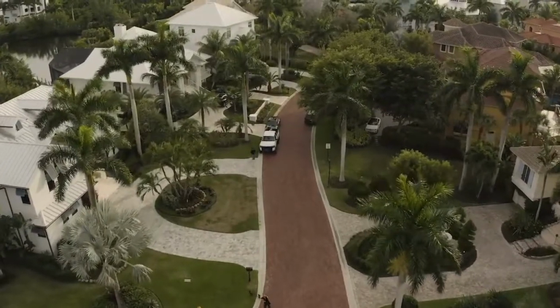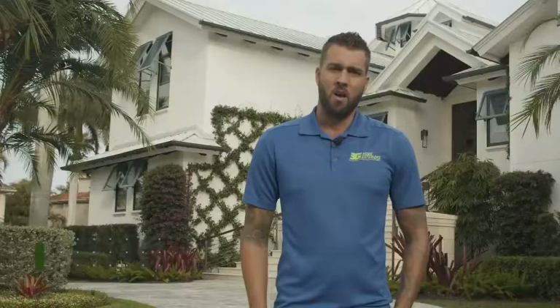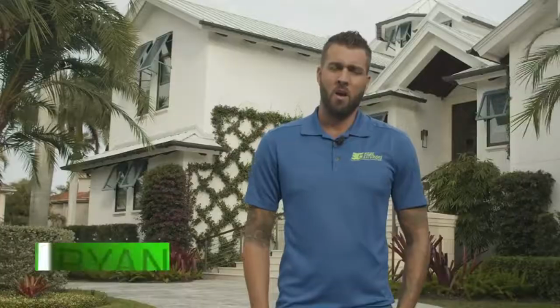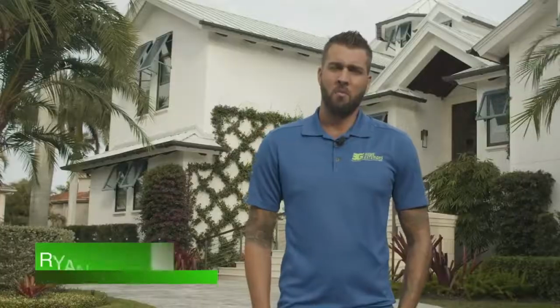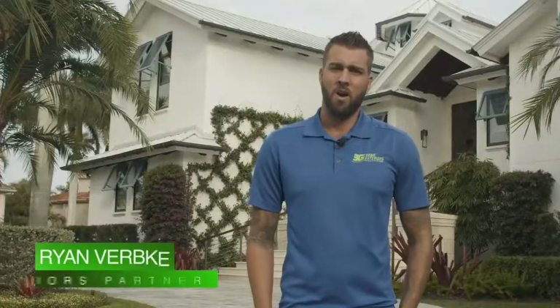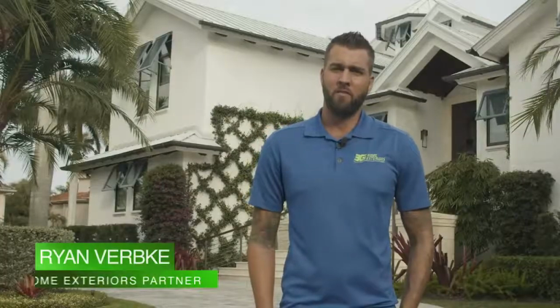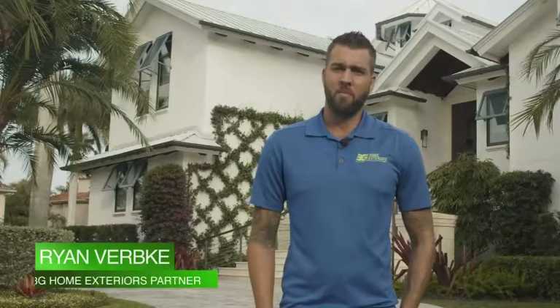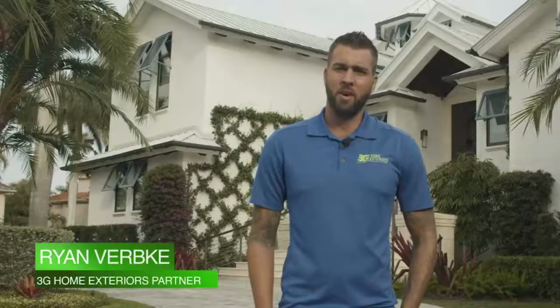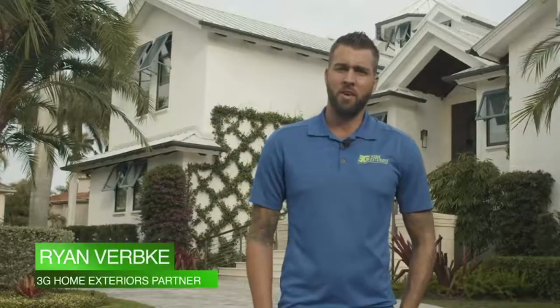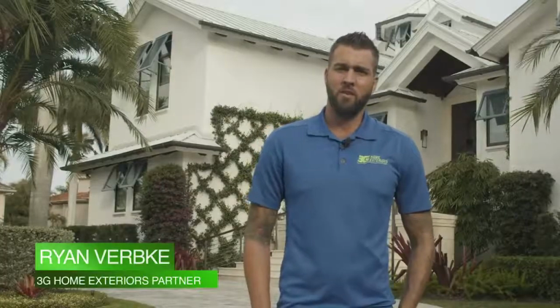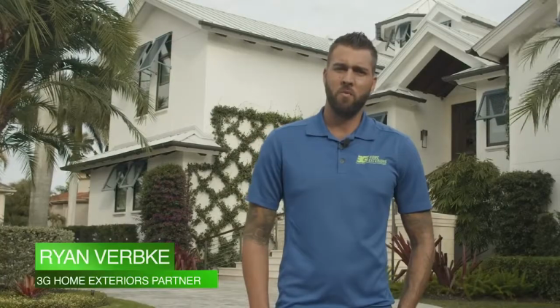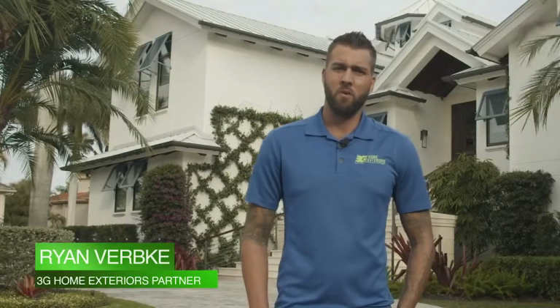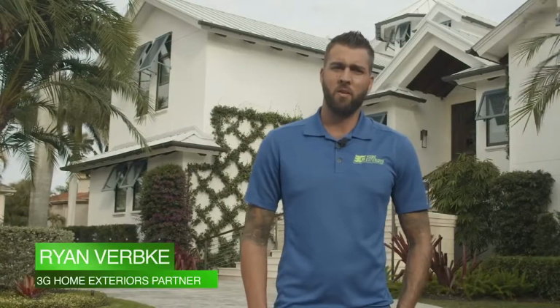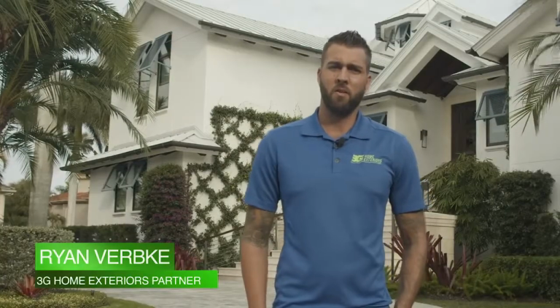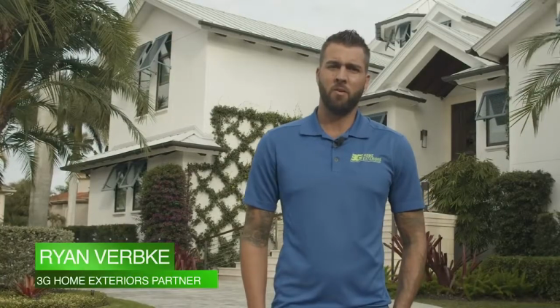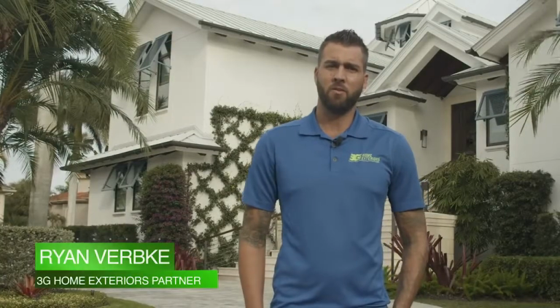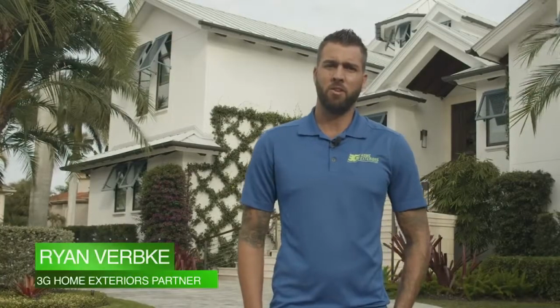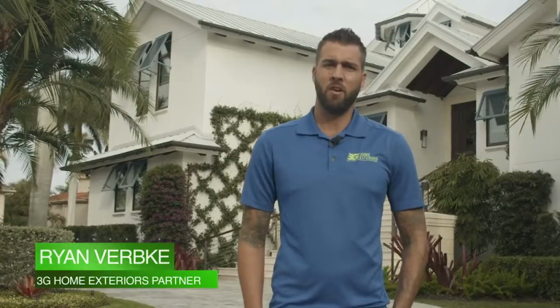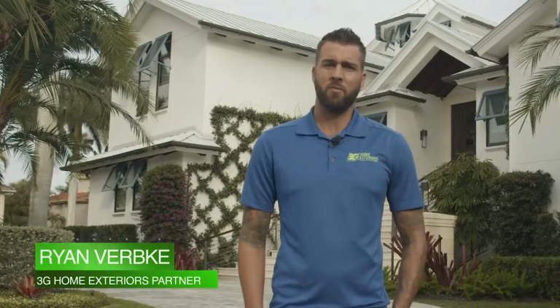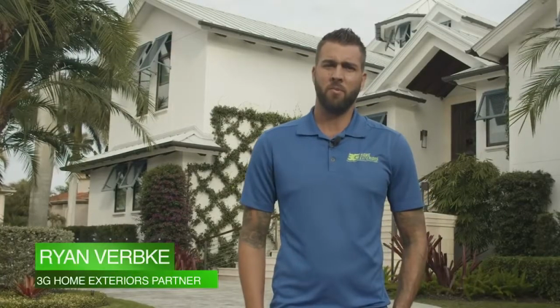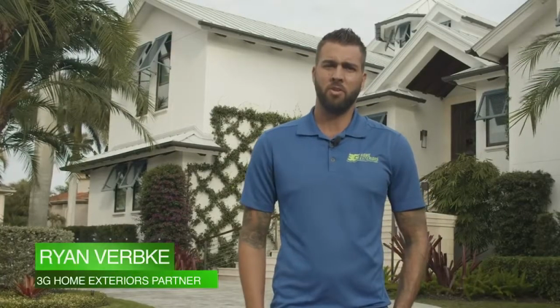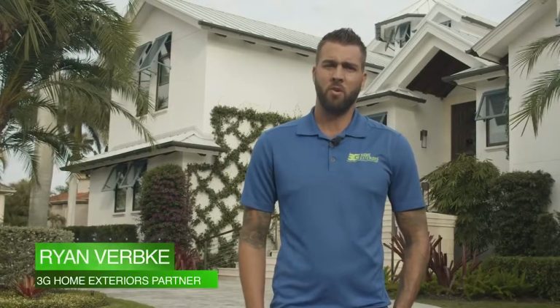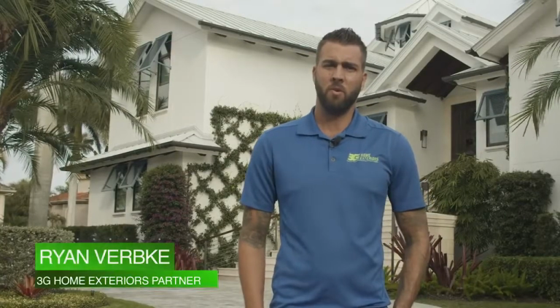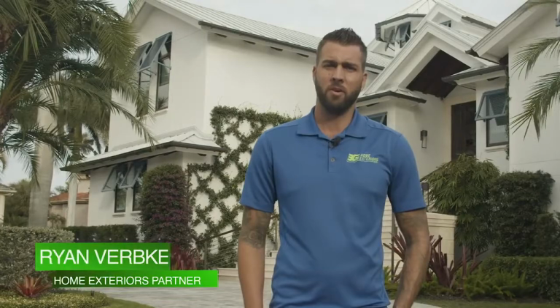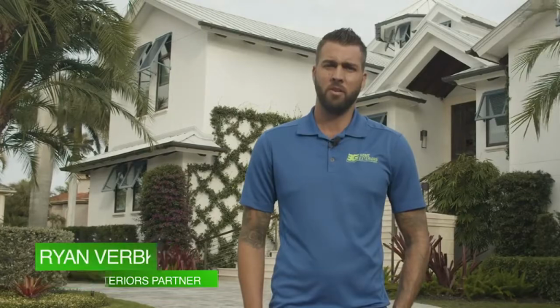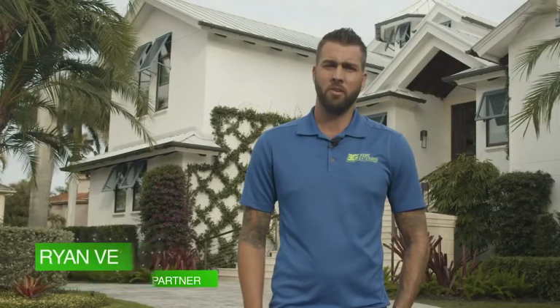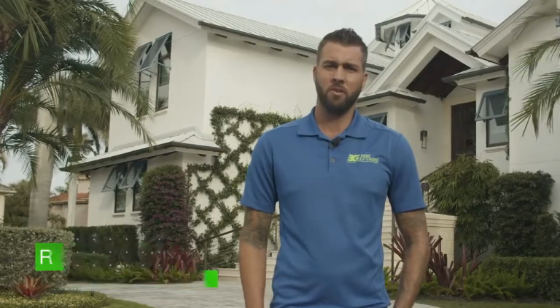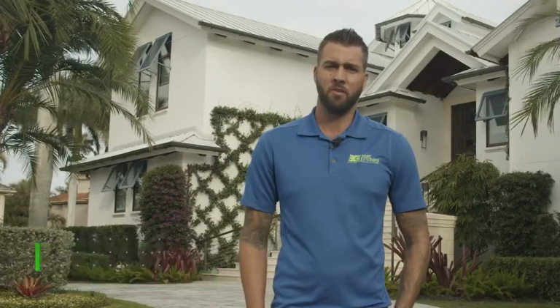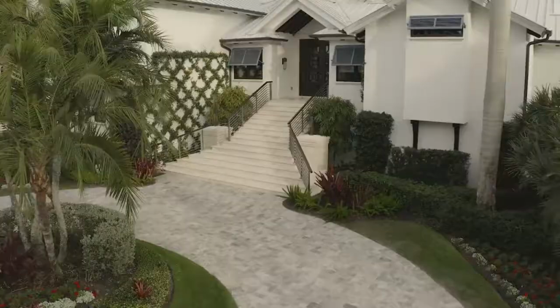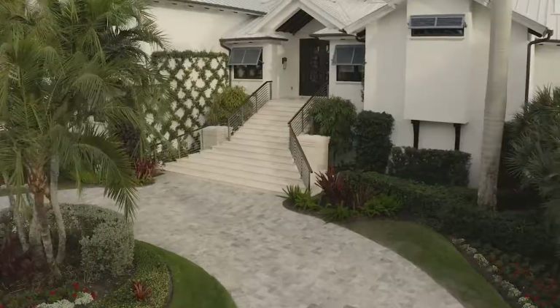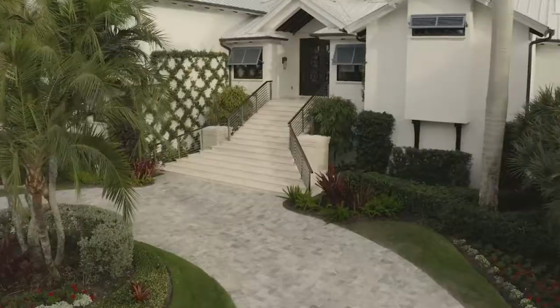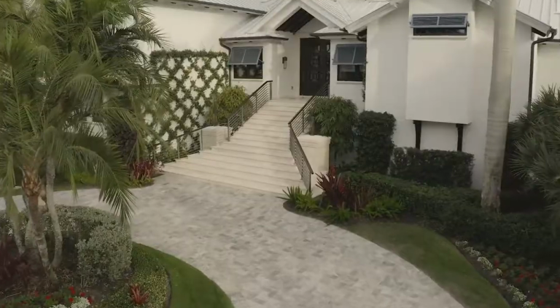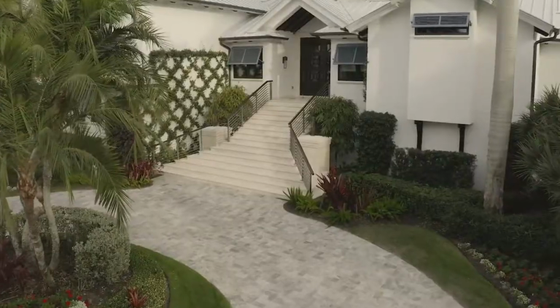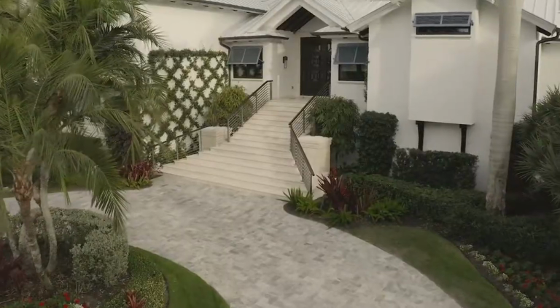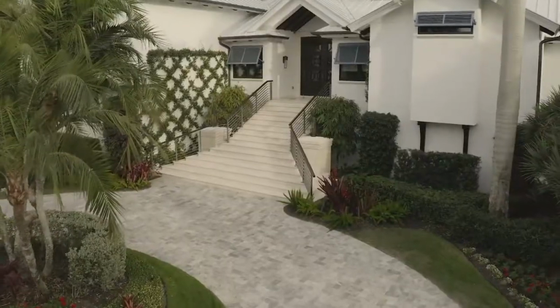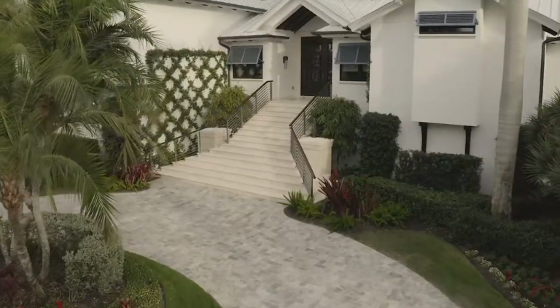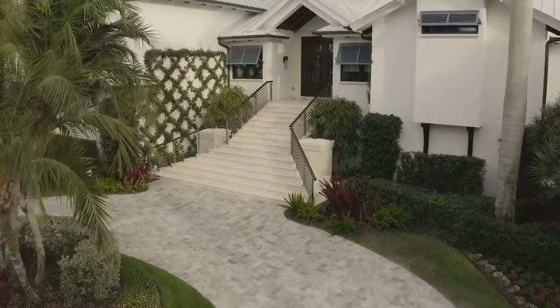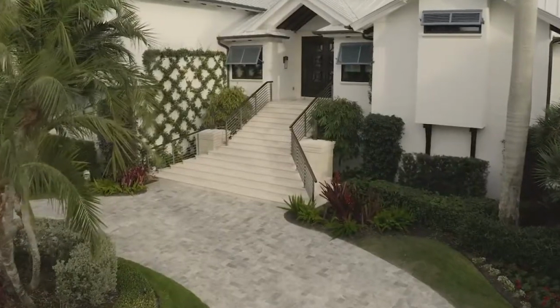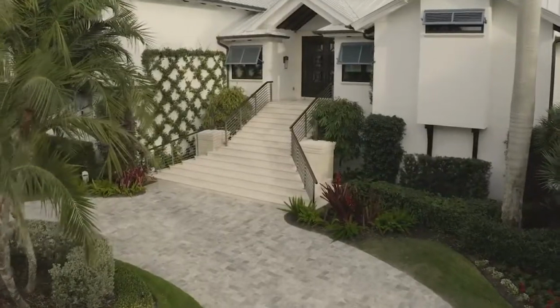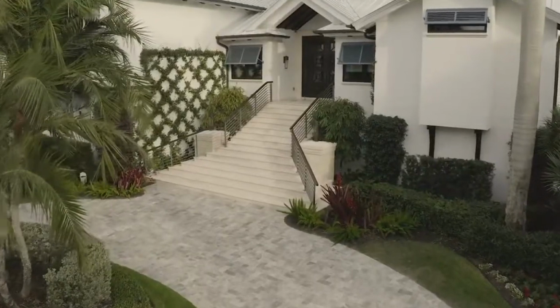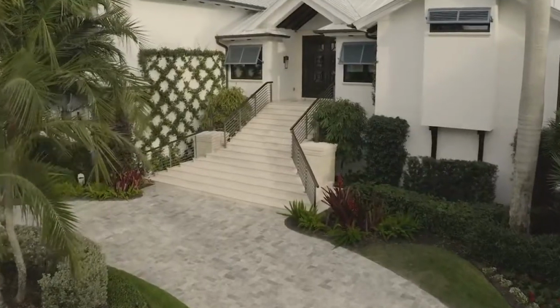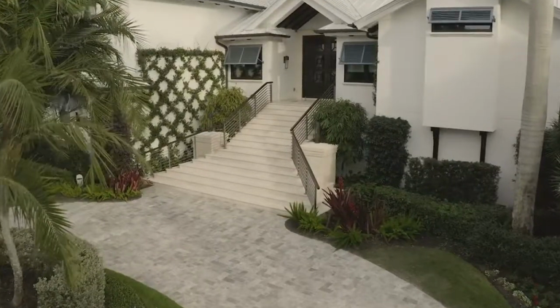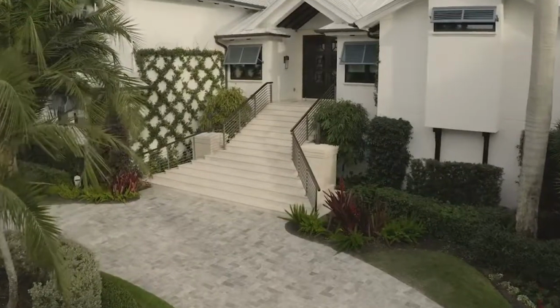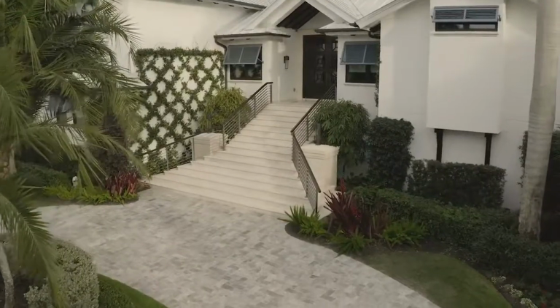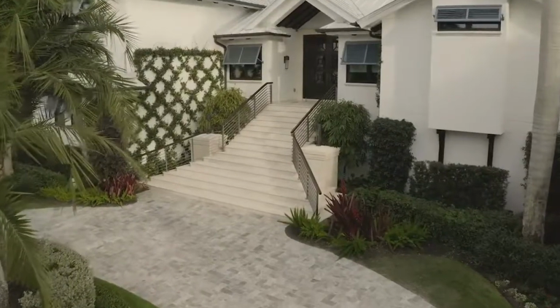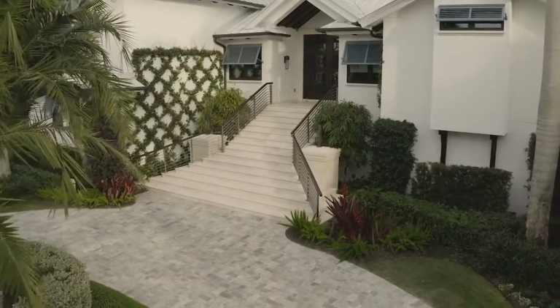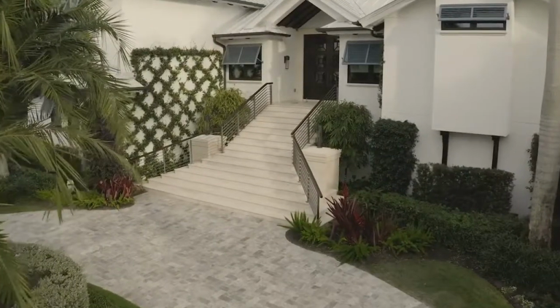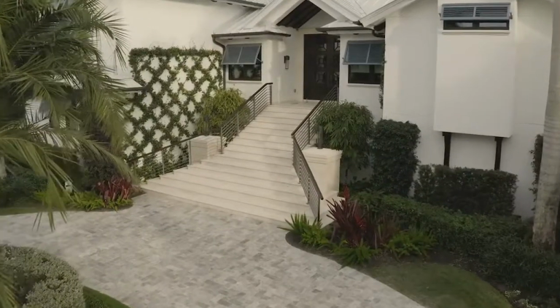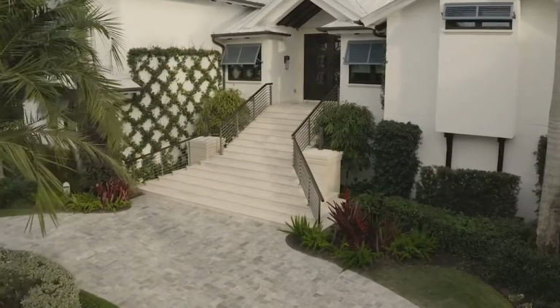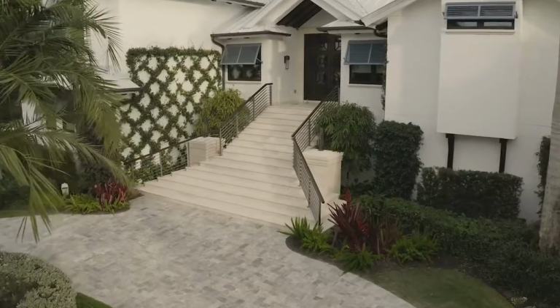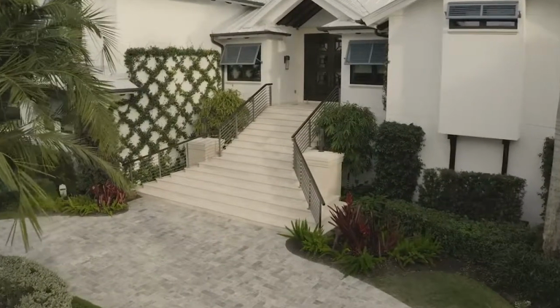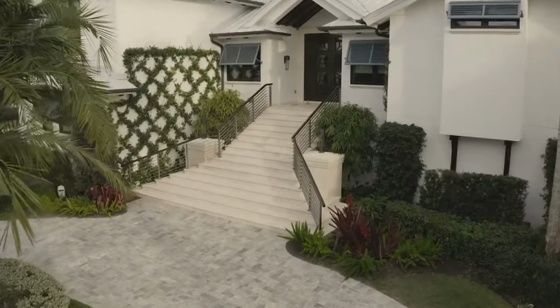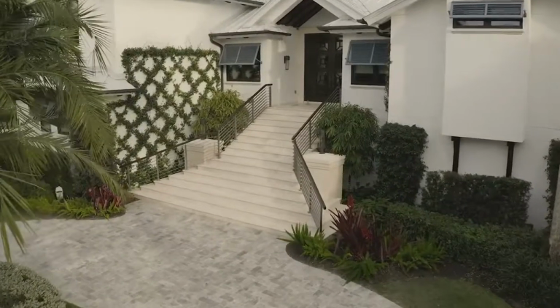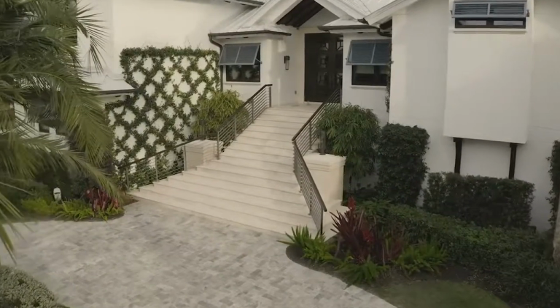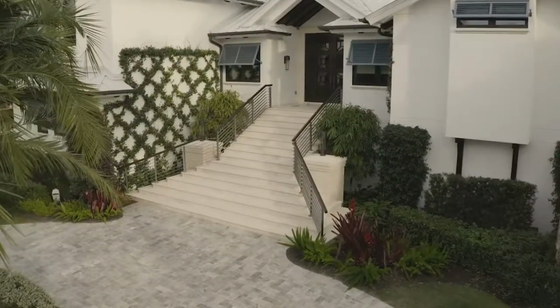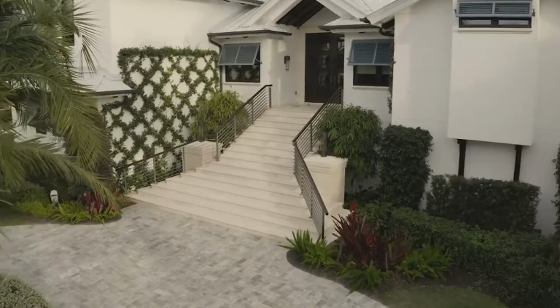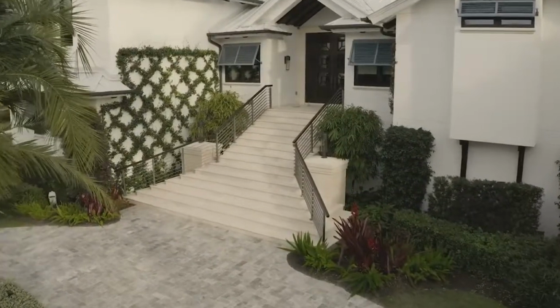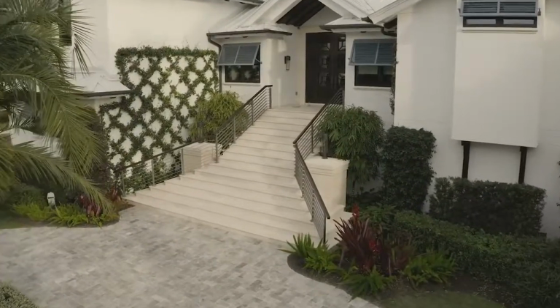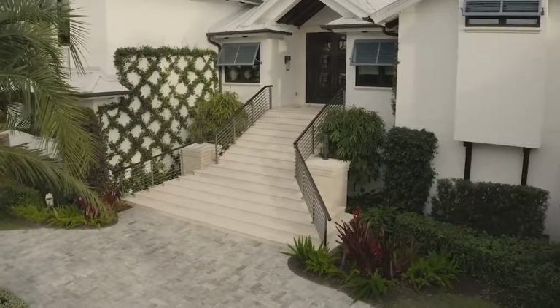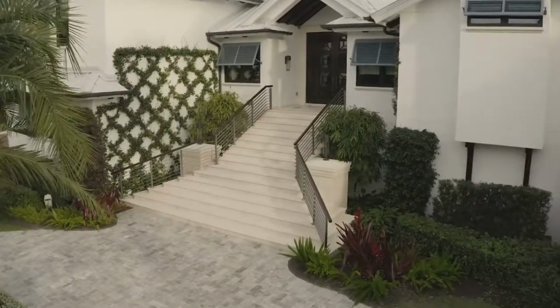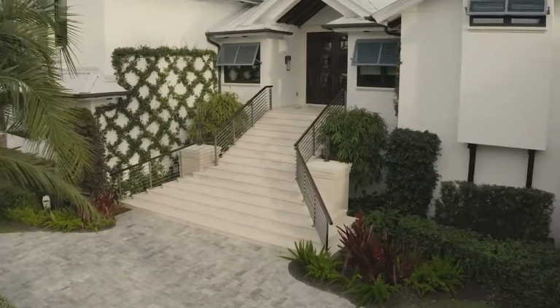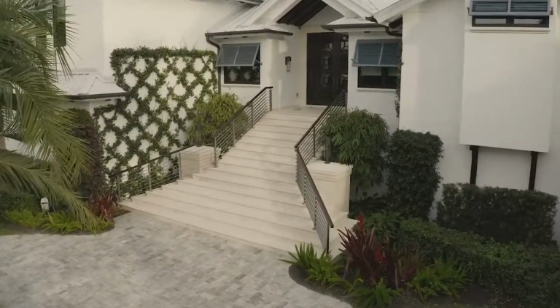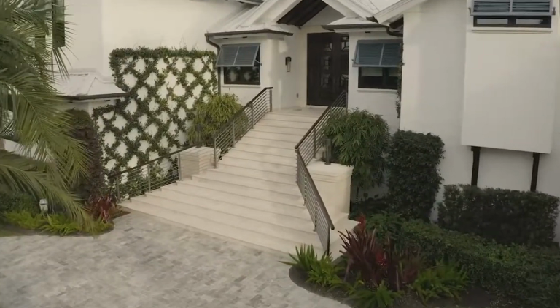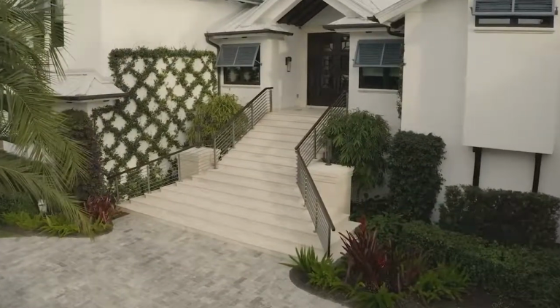I'm Ryan Verbecki, one of the owners here at 3G Home Exteriors. We're here in Barefoot Beach today at another project we just recently finished.